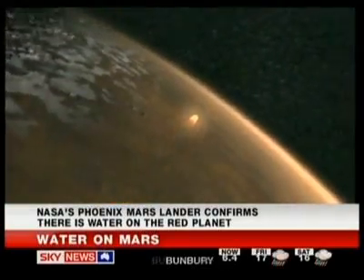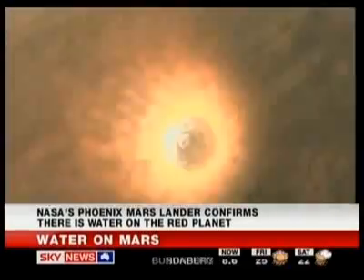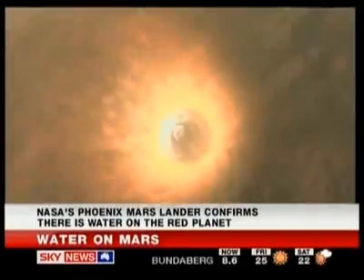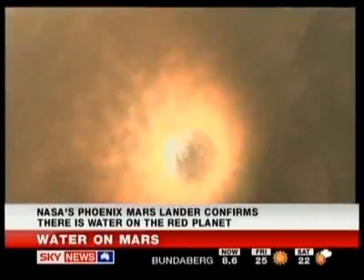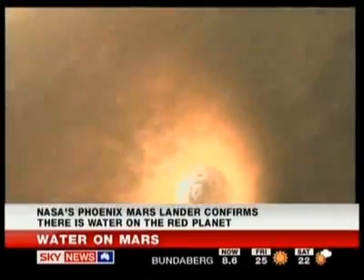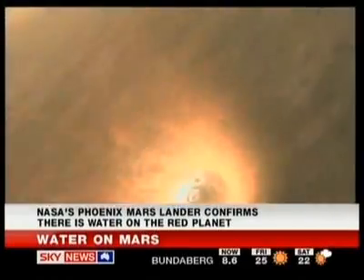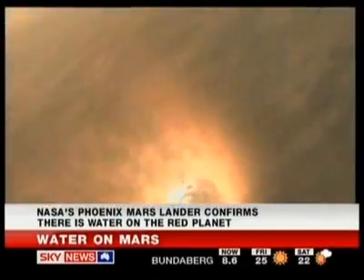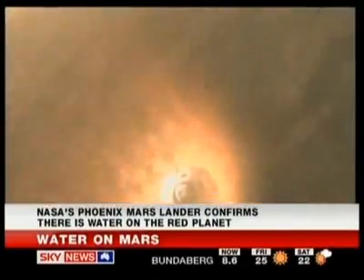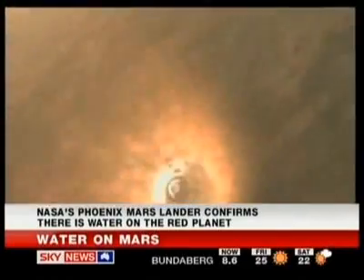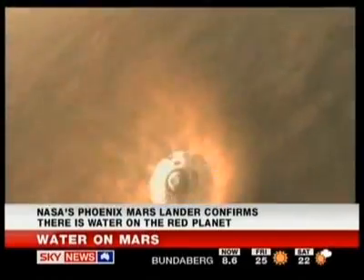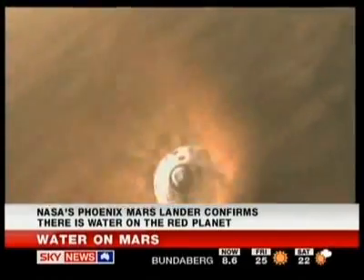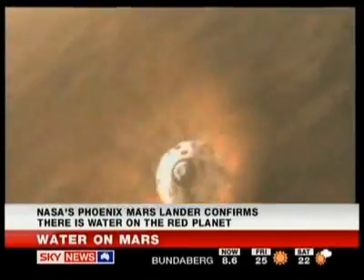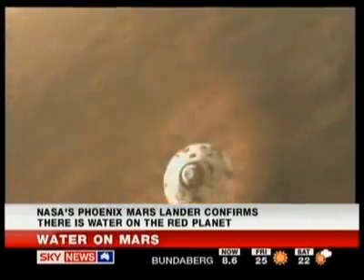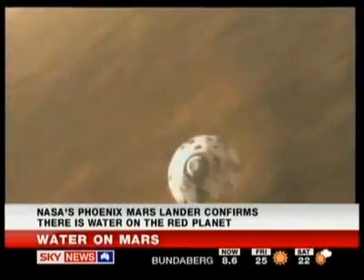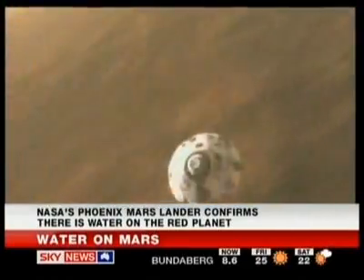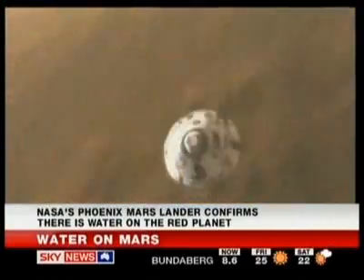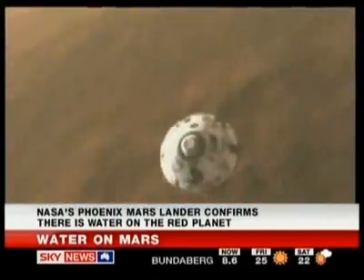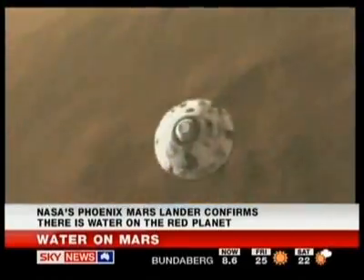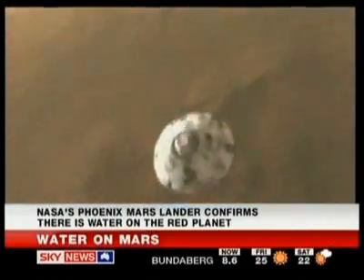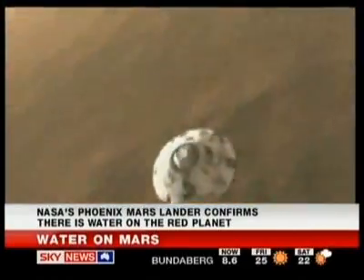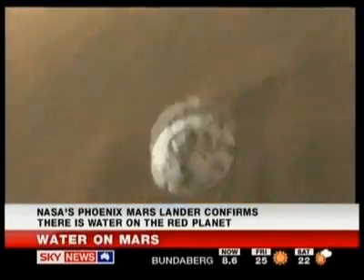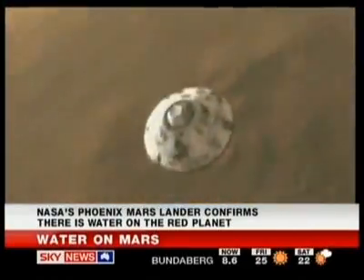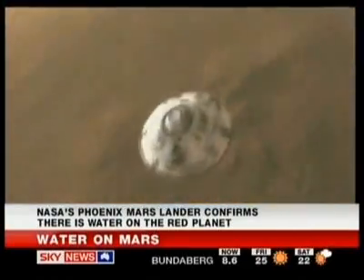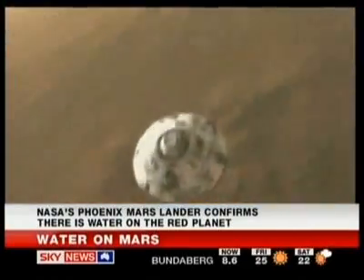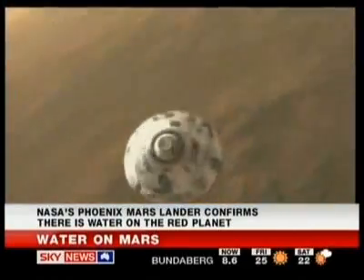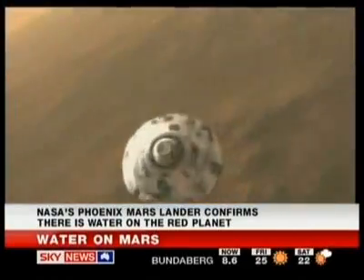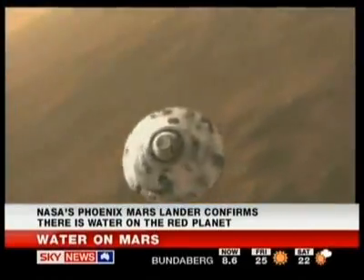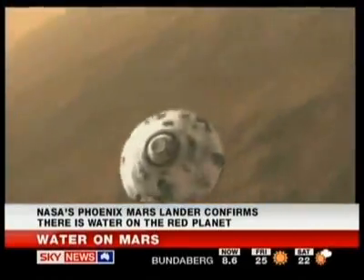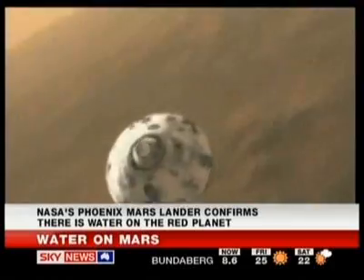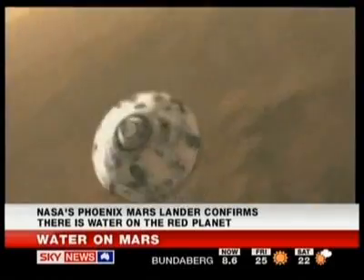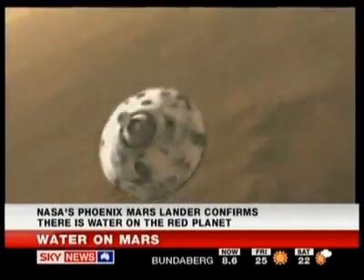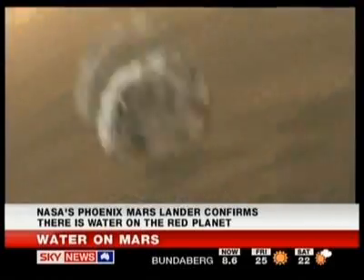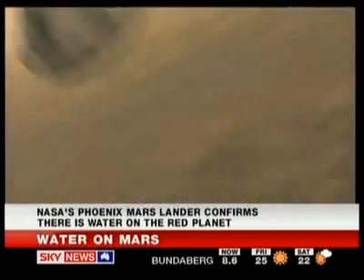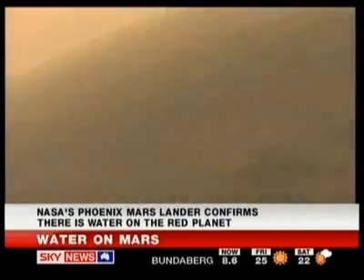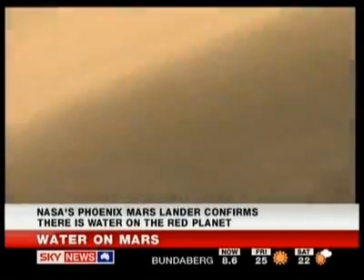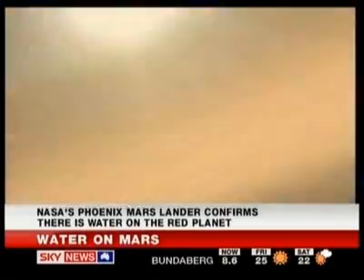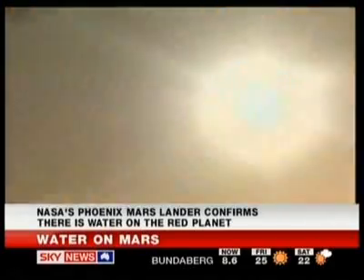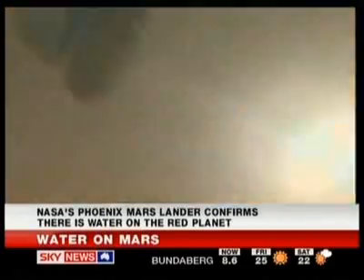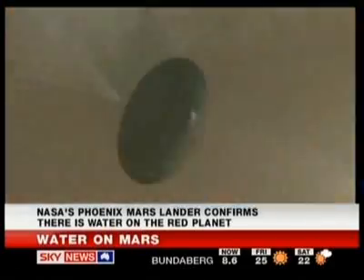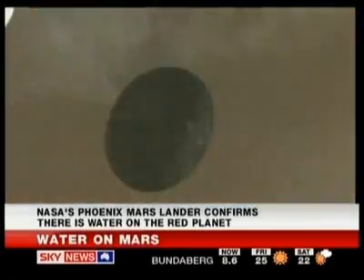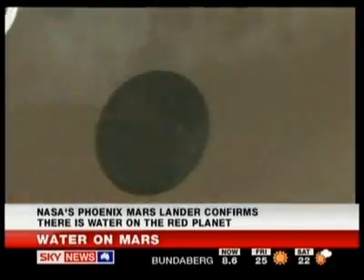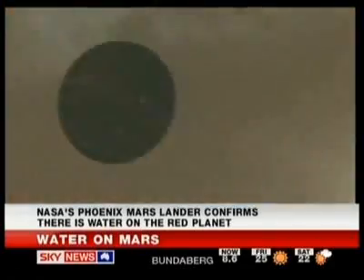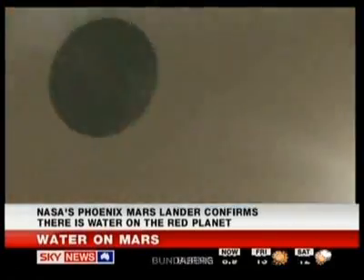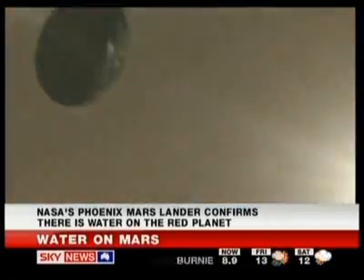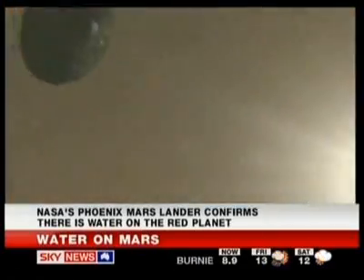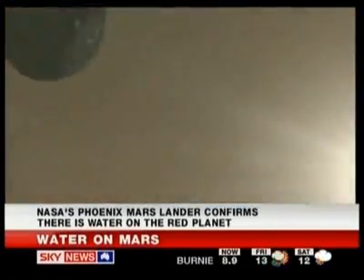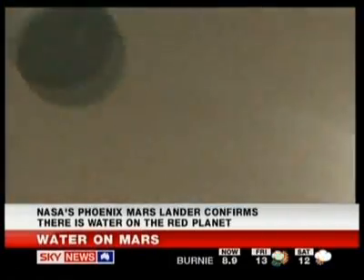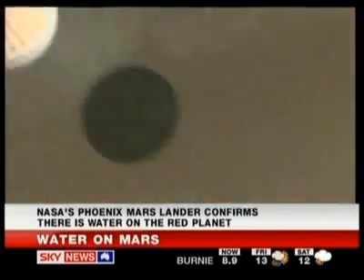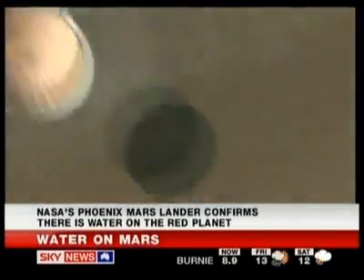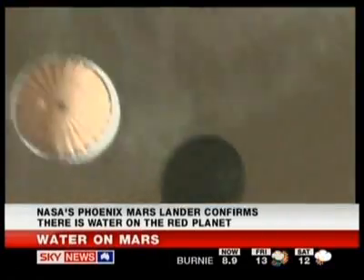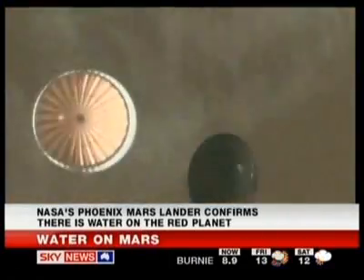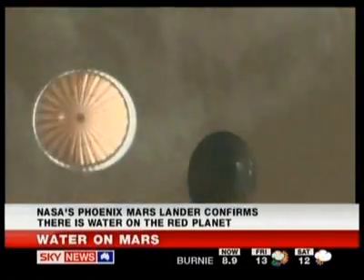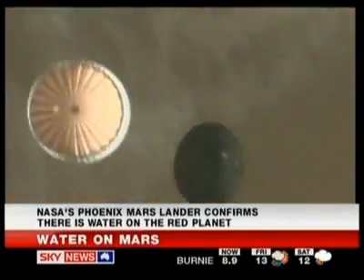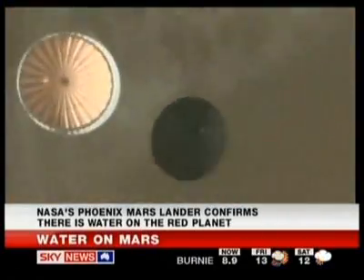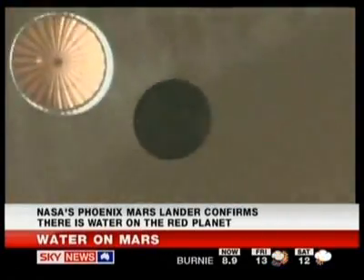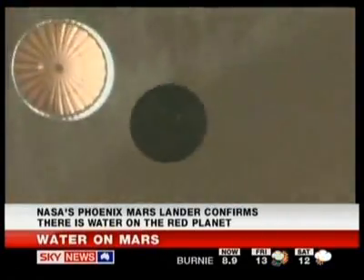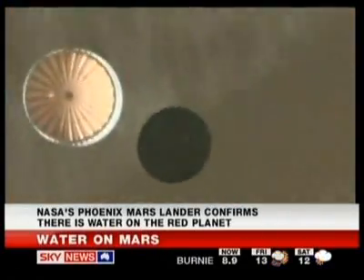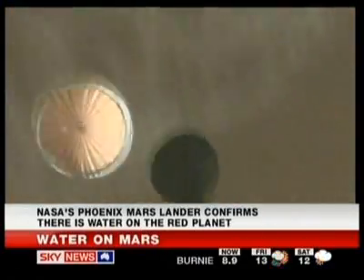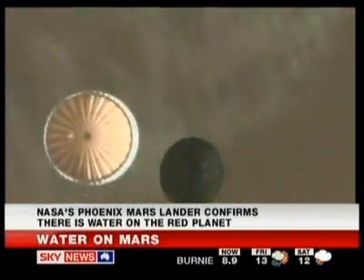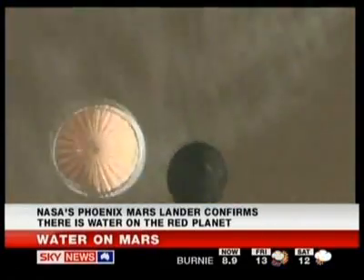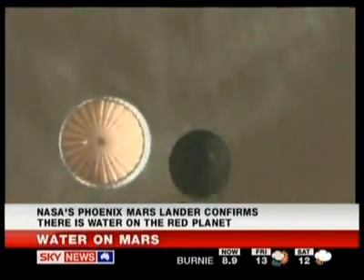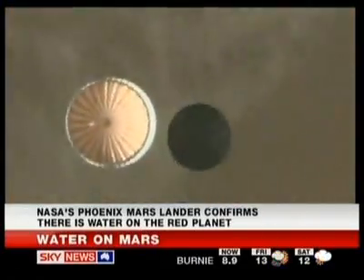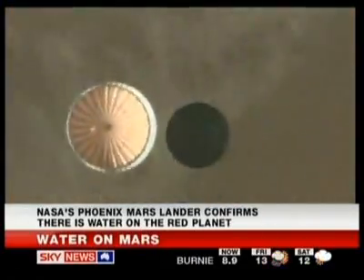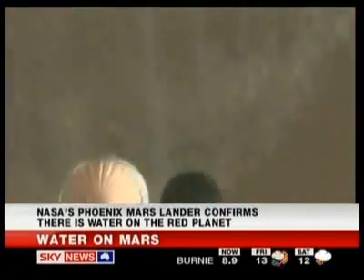Now, sand and soil and rock doesn't just vanish in front of your eyes, but water and ice will, over a few days, of course, evaporate.